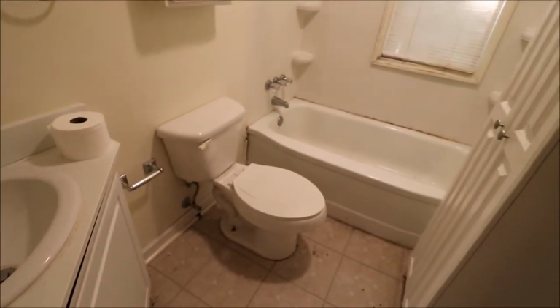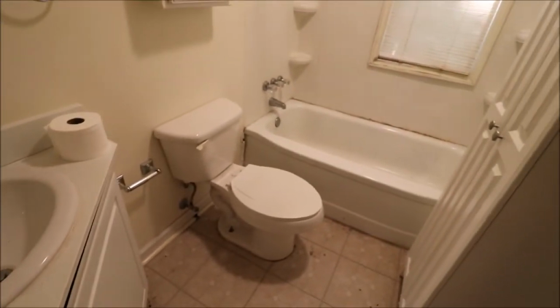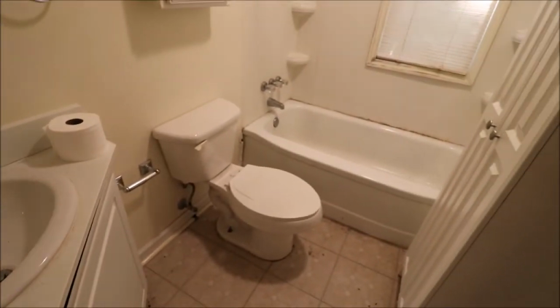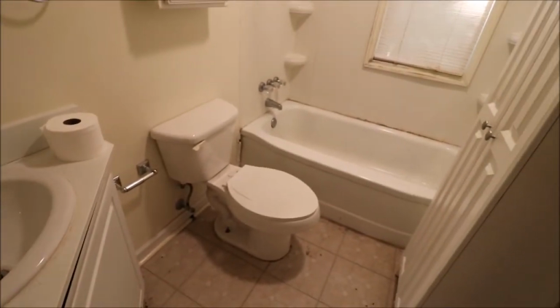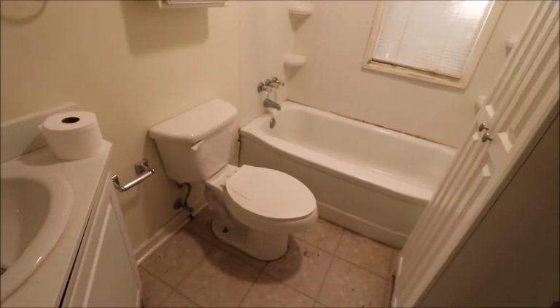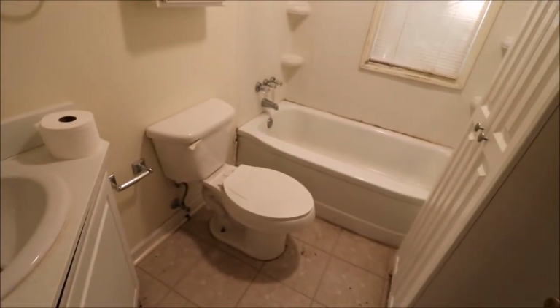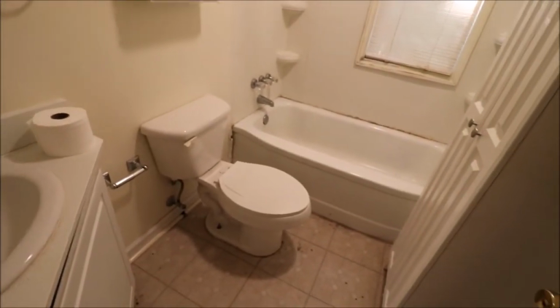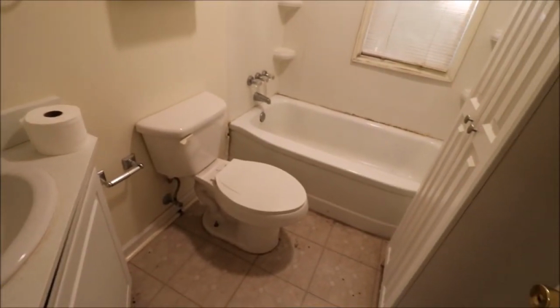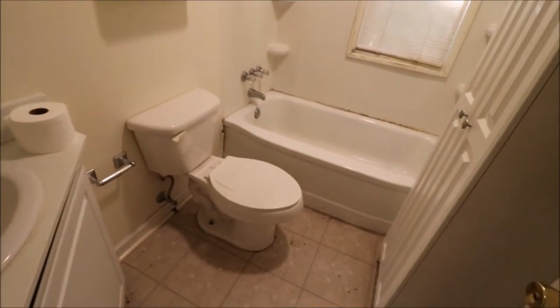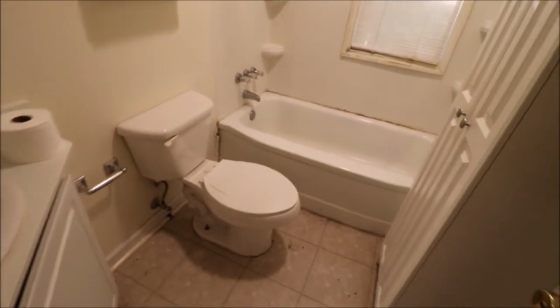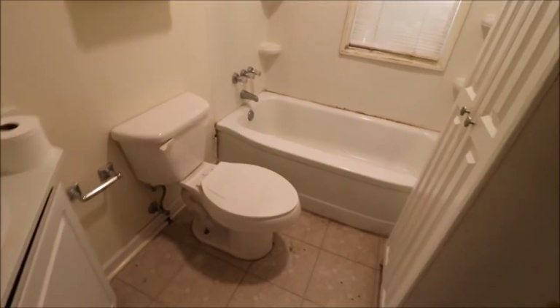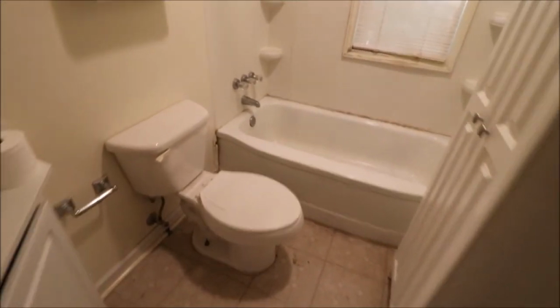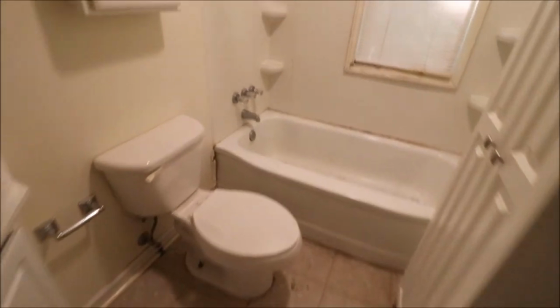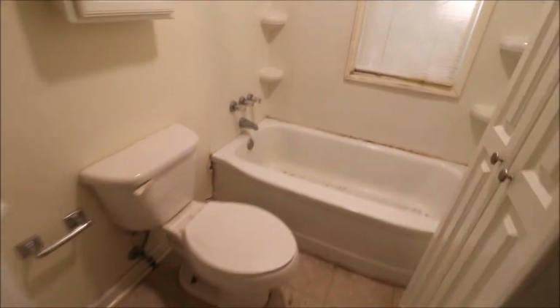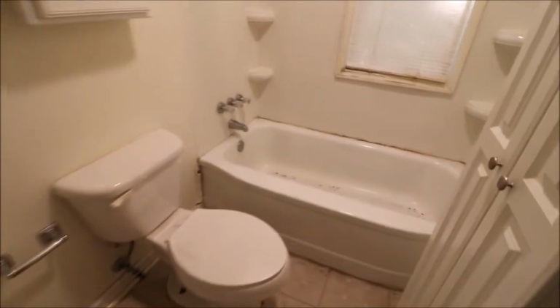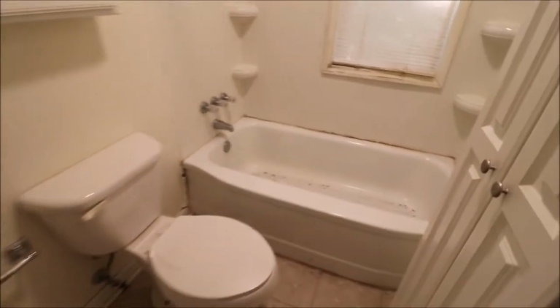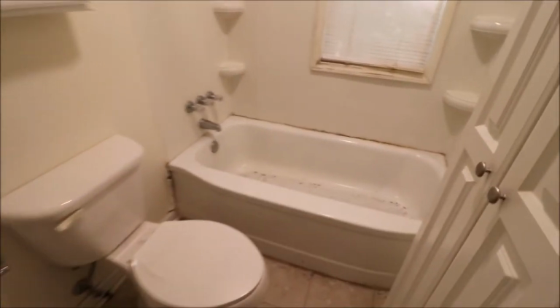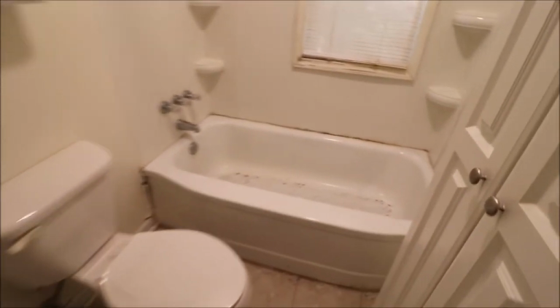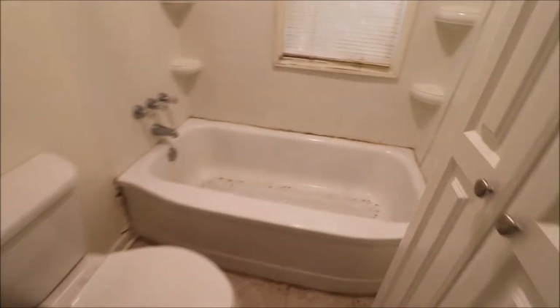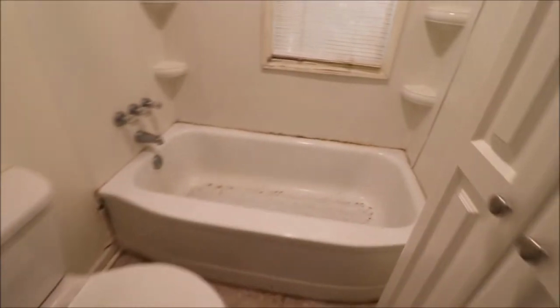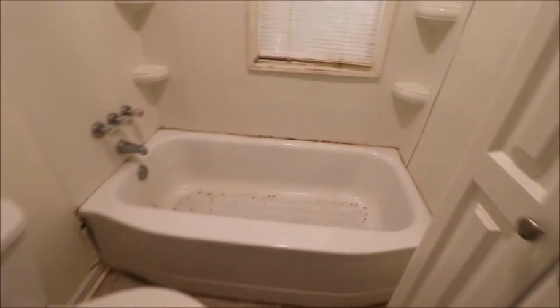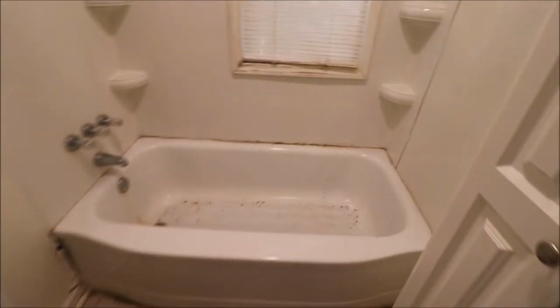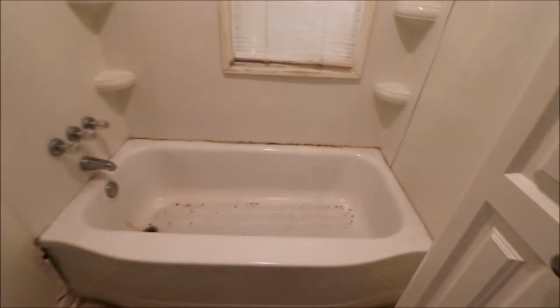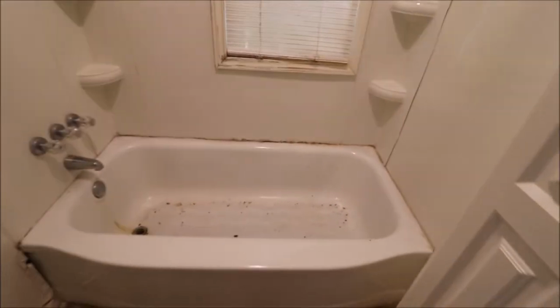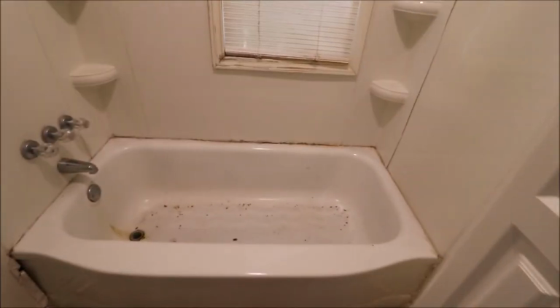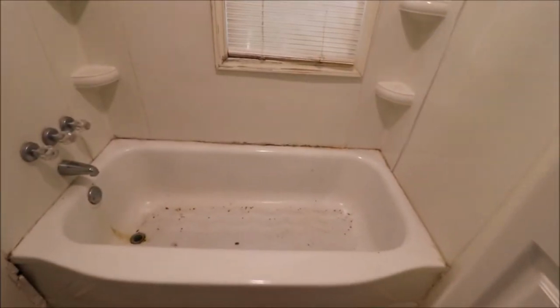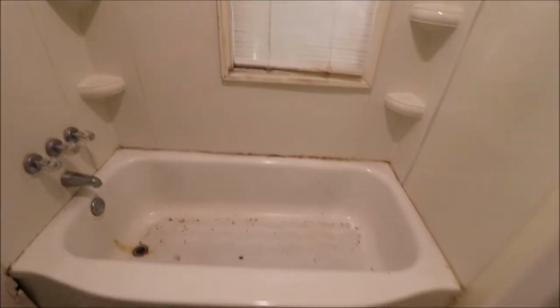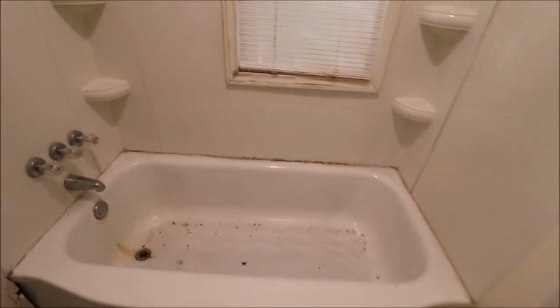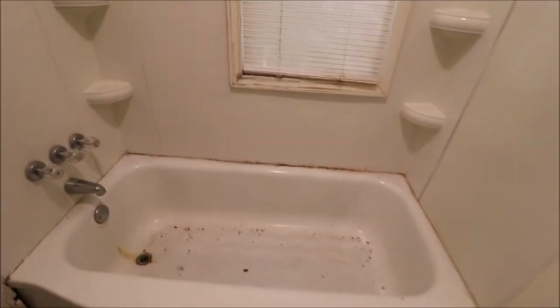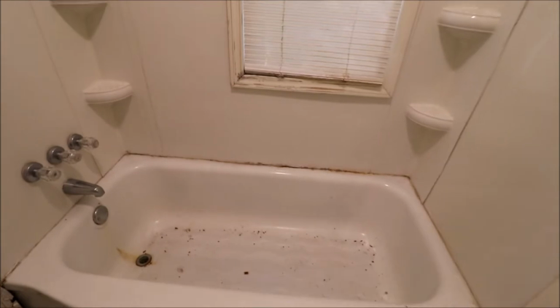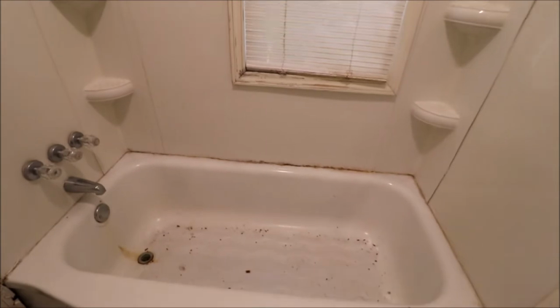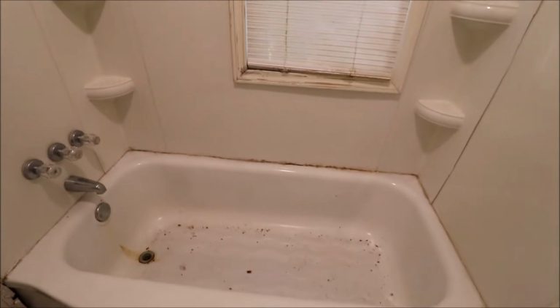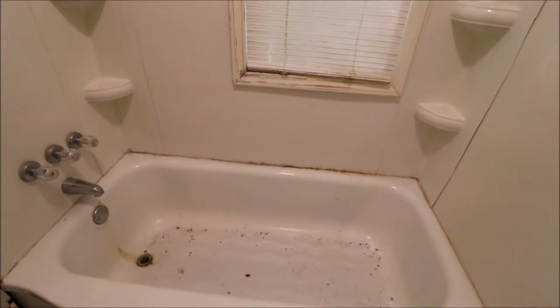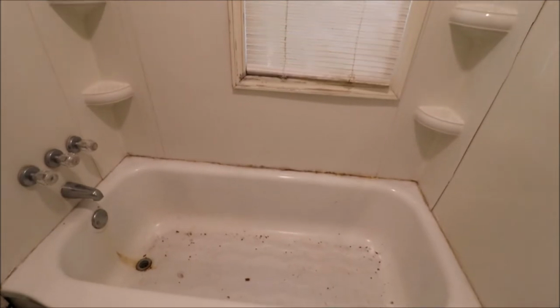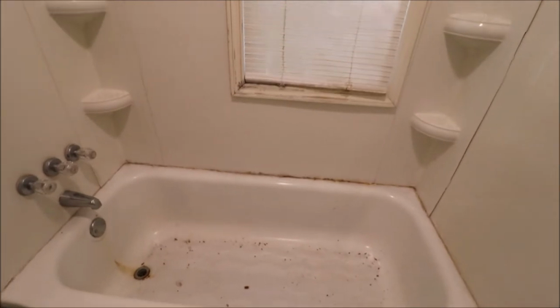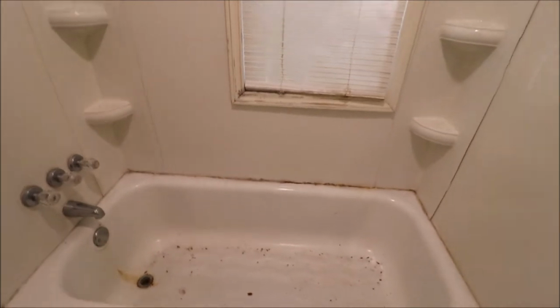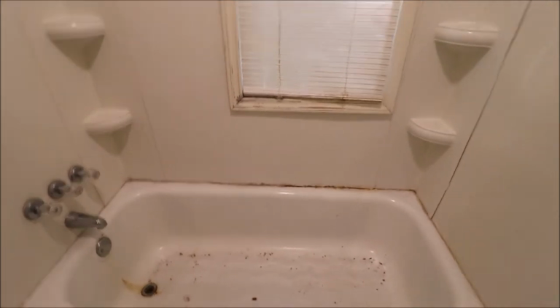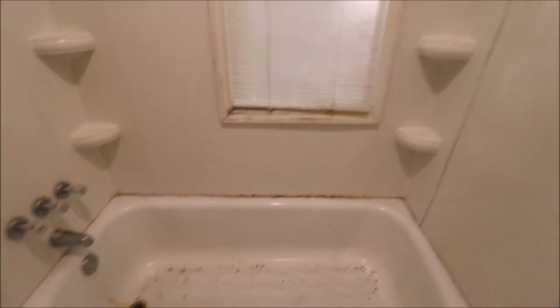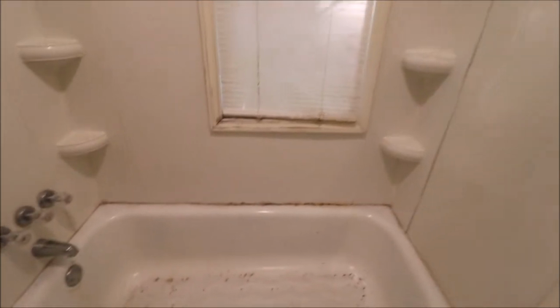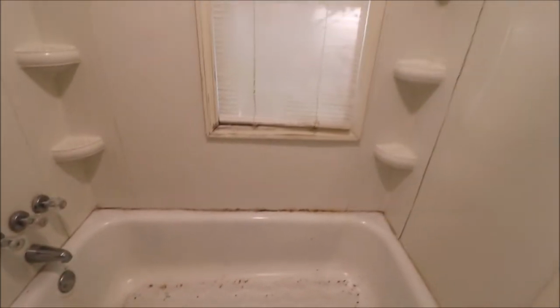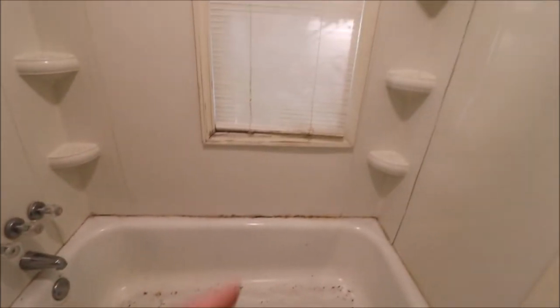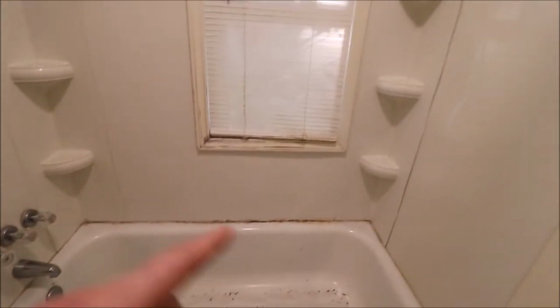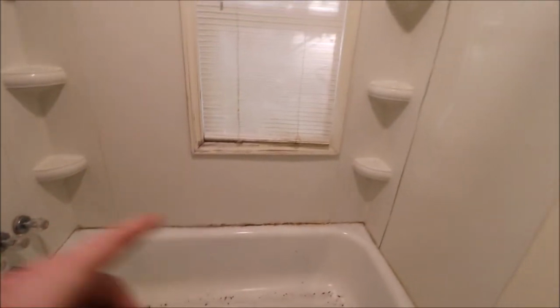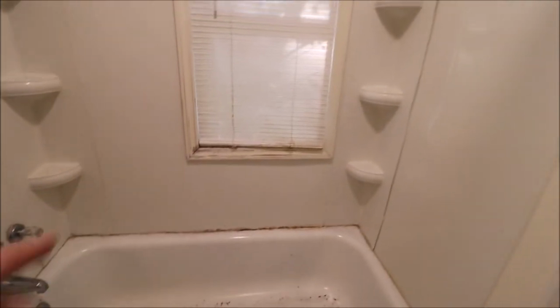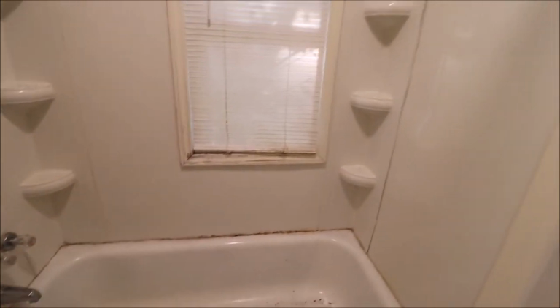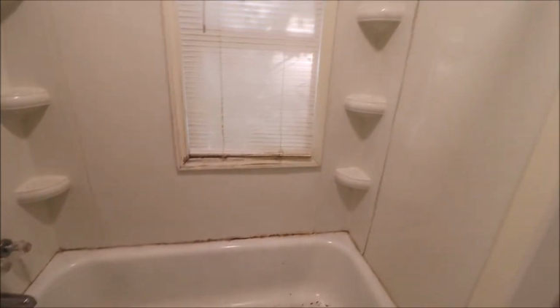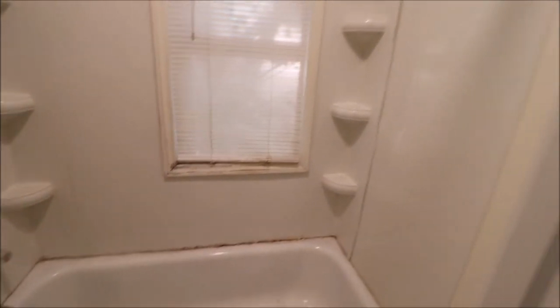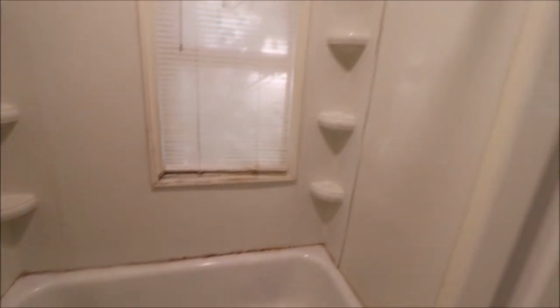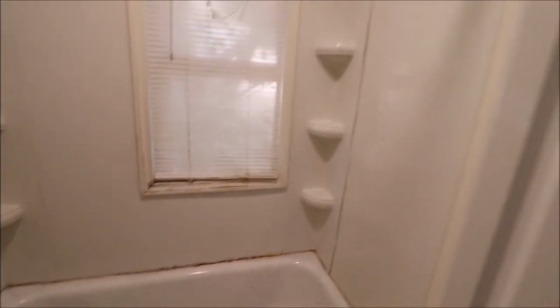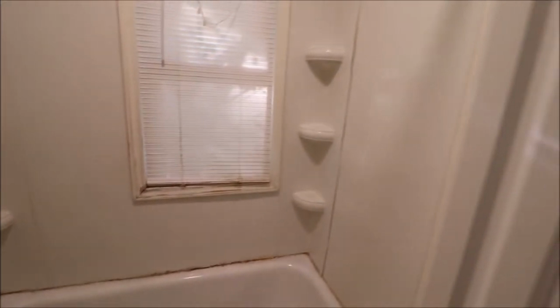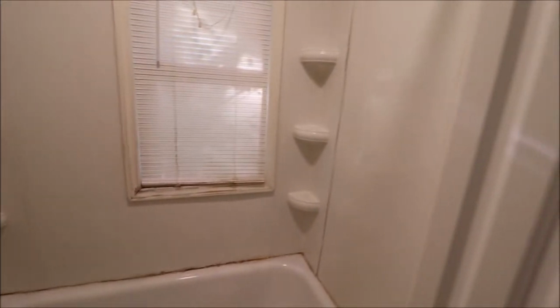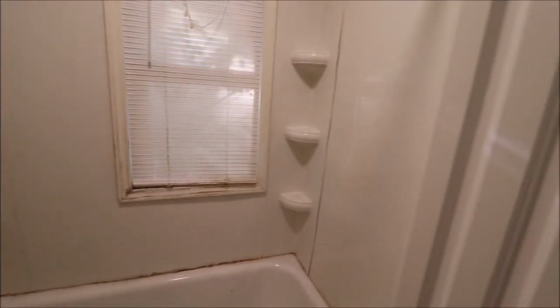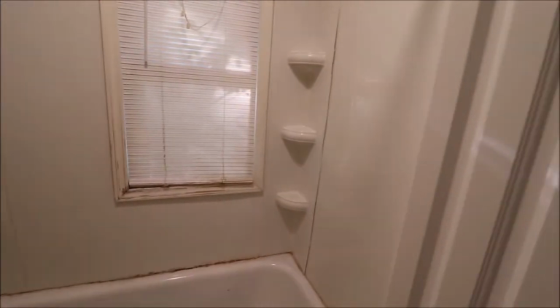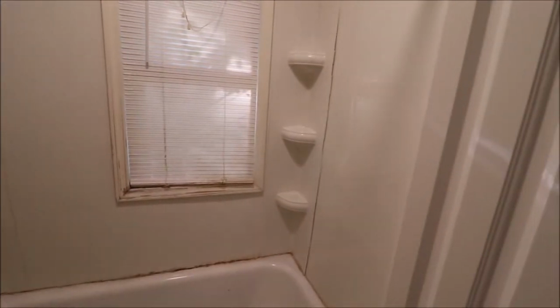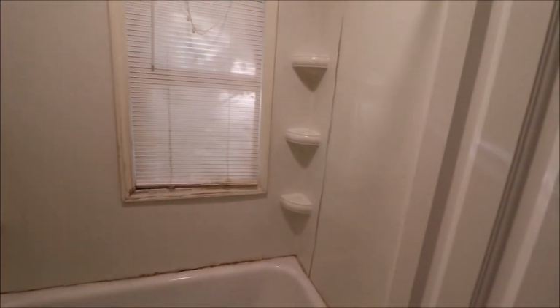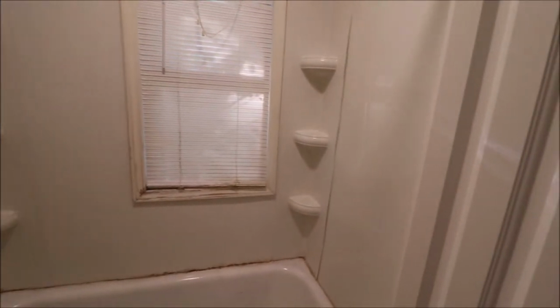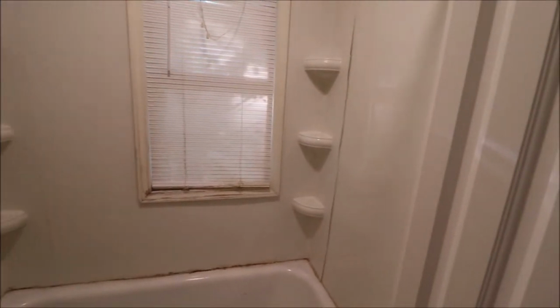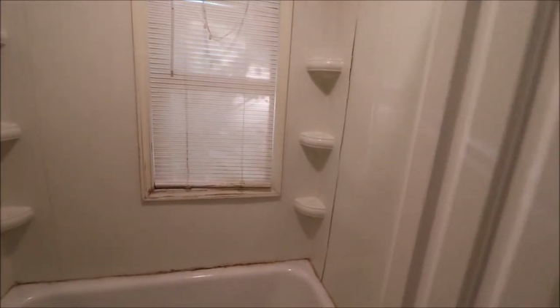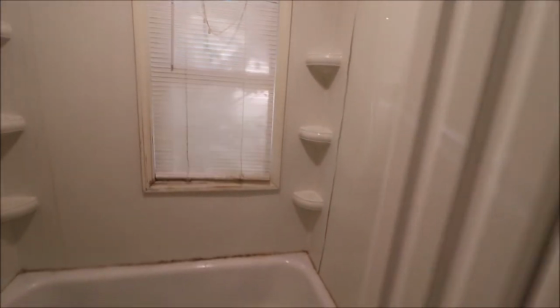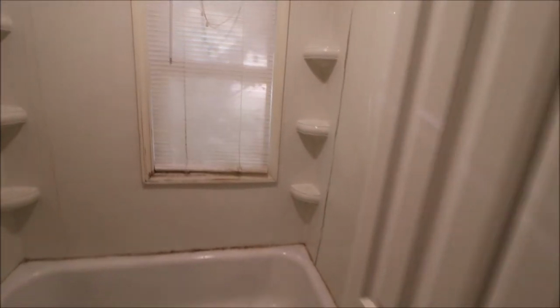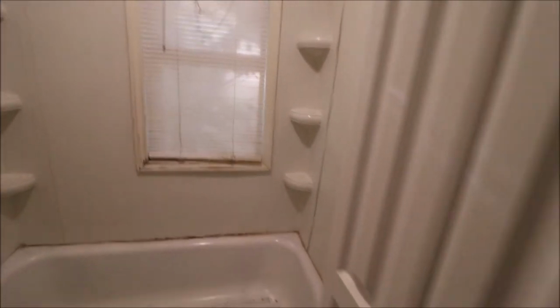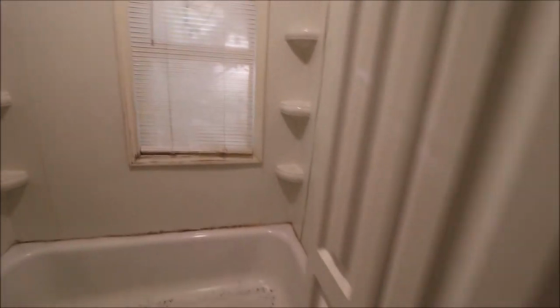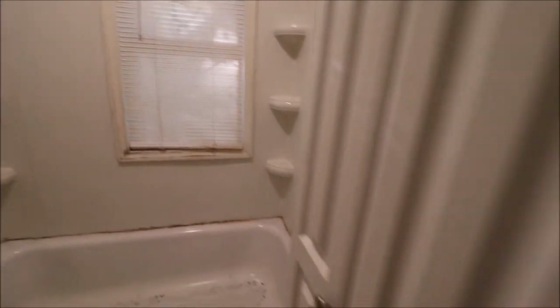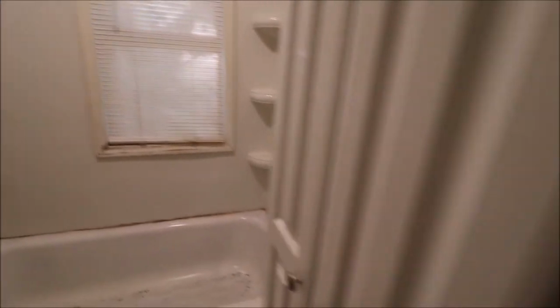The toilet doesn't look too old. The tub looks like it could be cleaned up and just re-caulked. The surround doesn't look too old either.